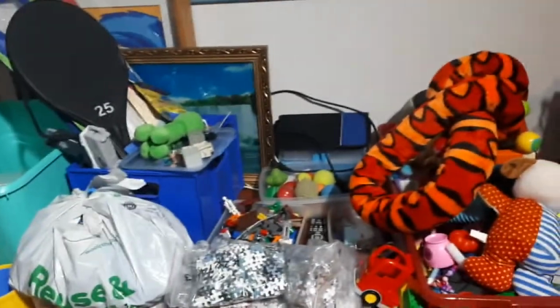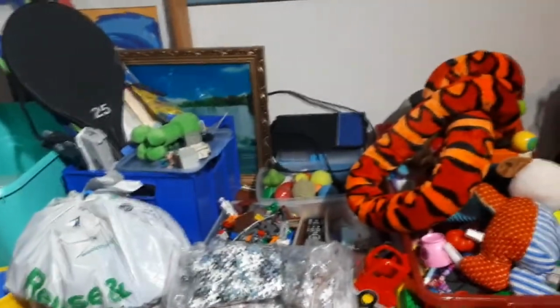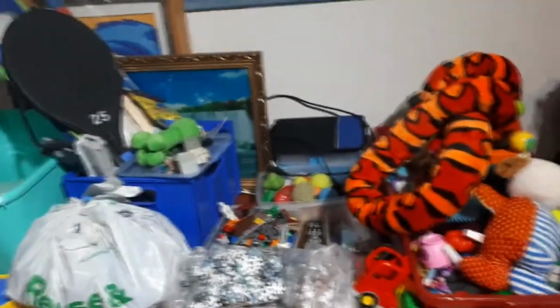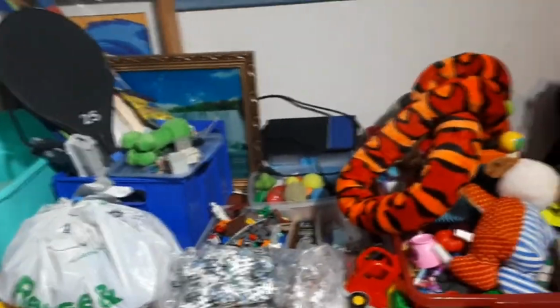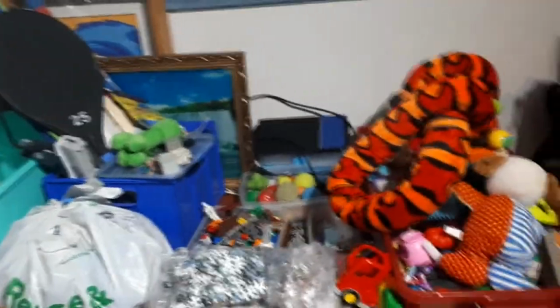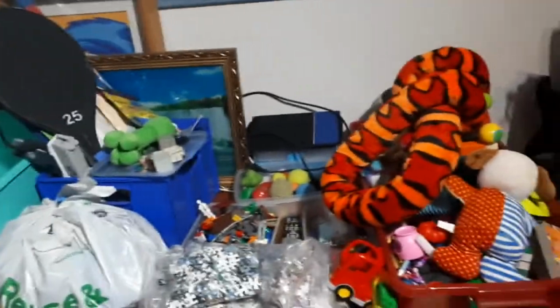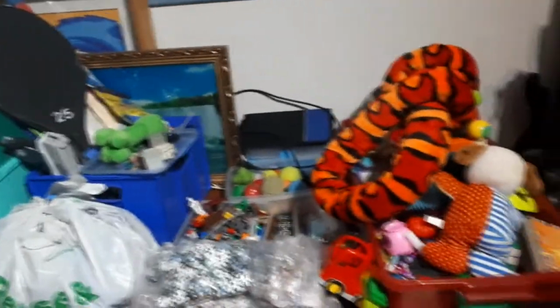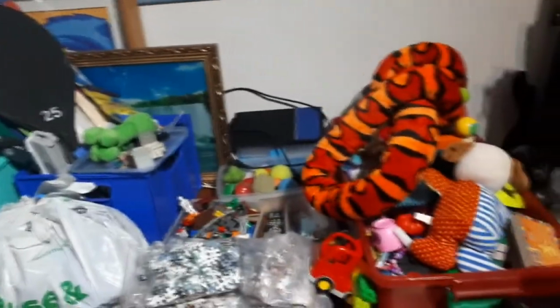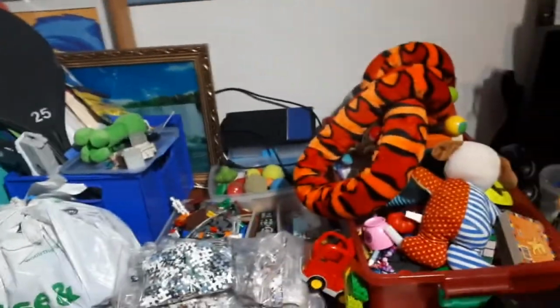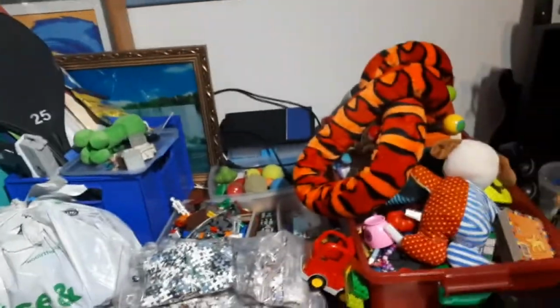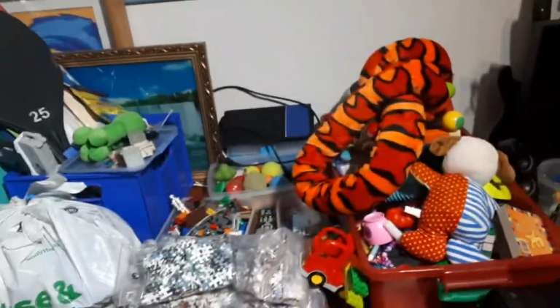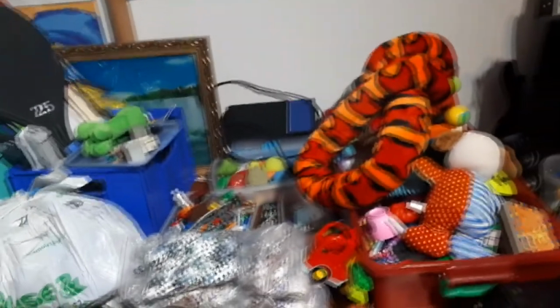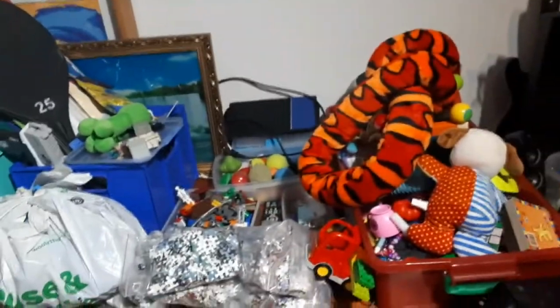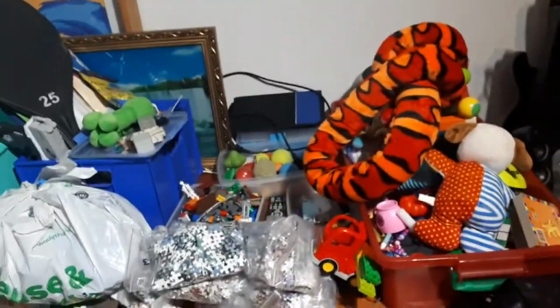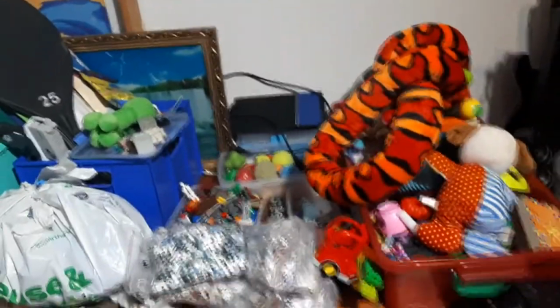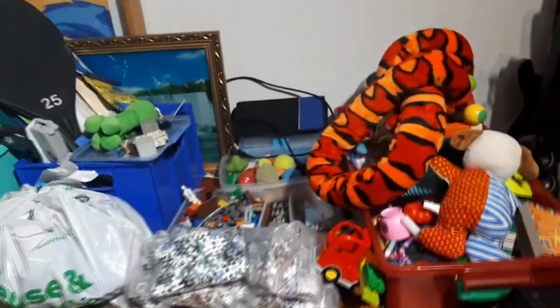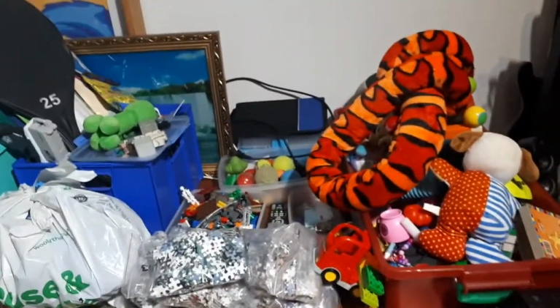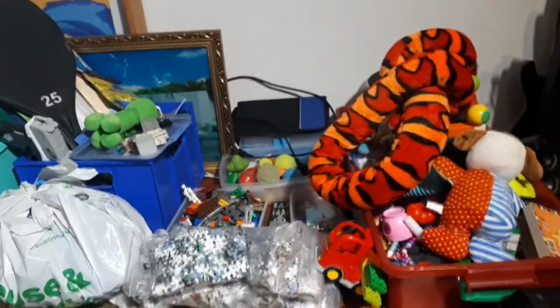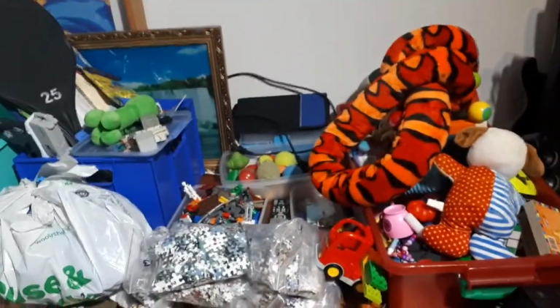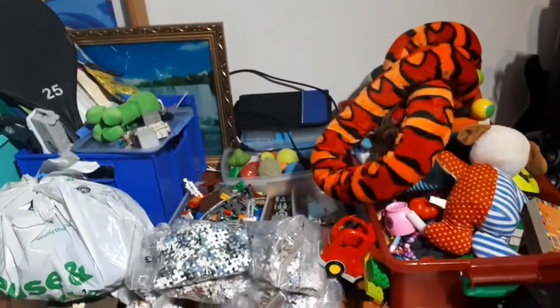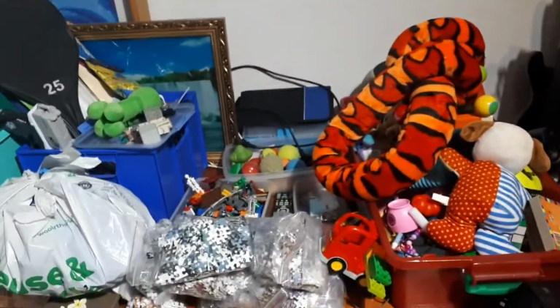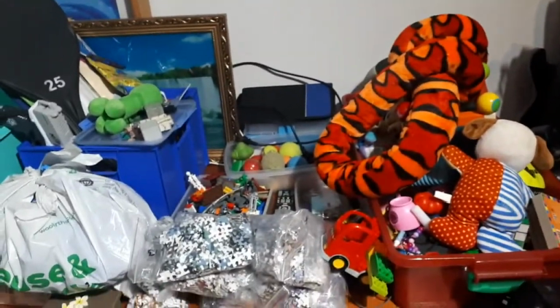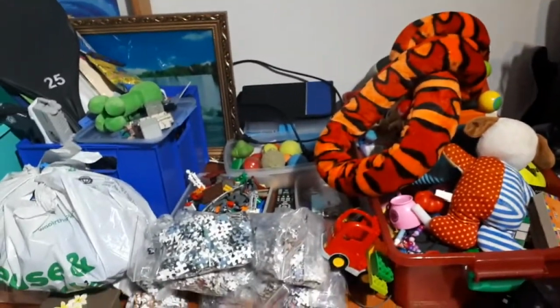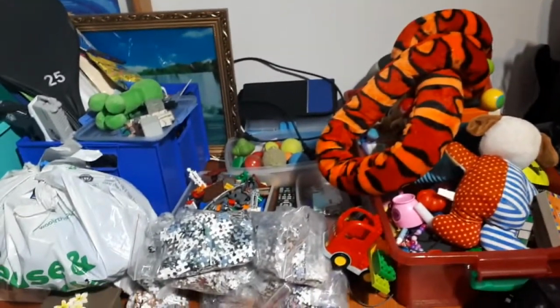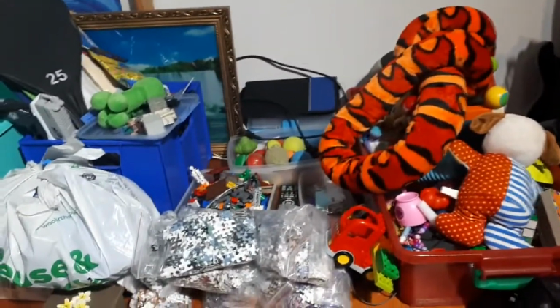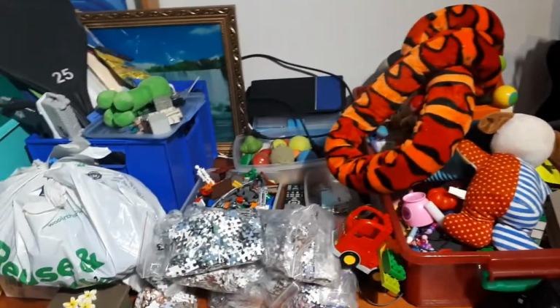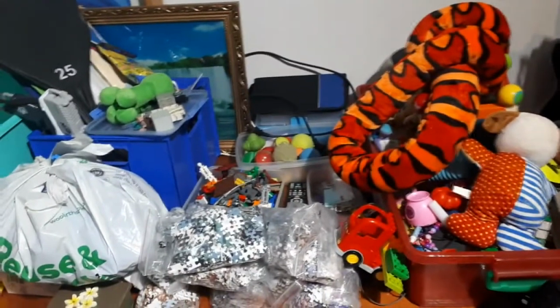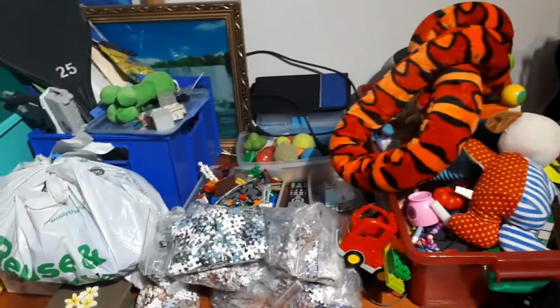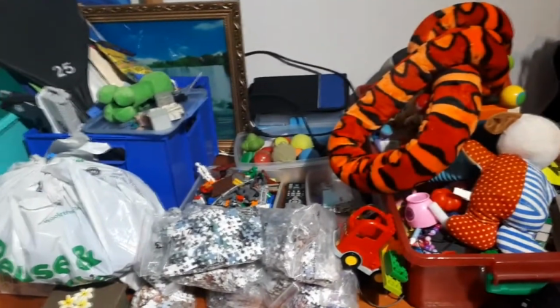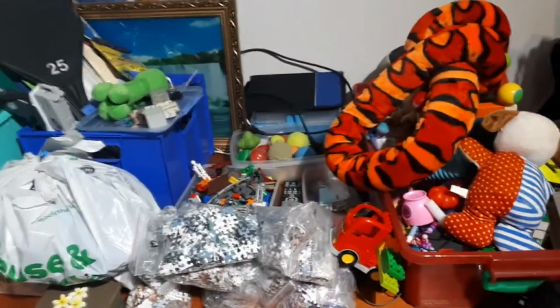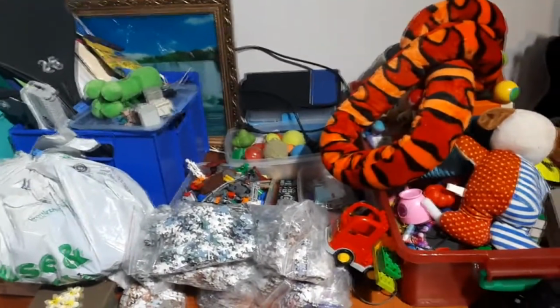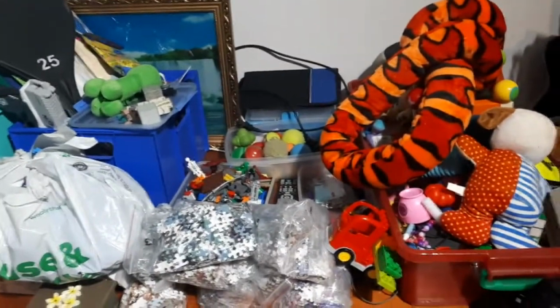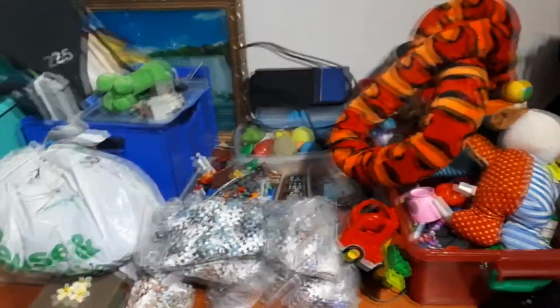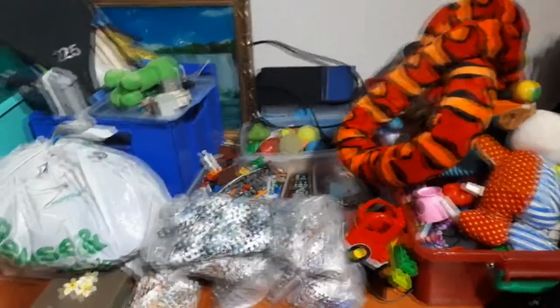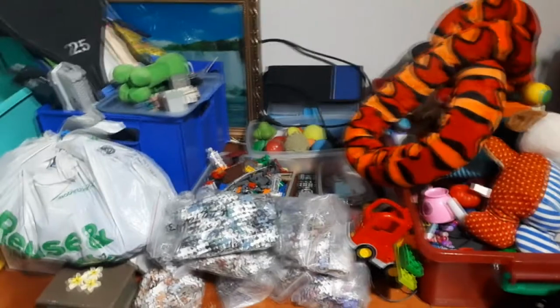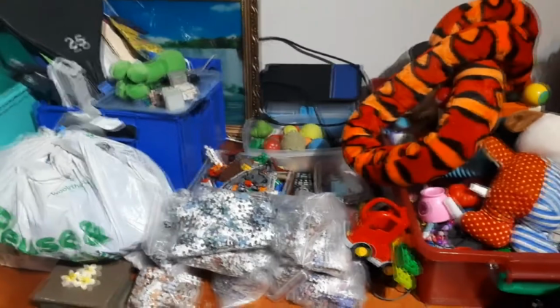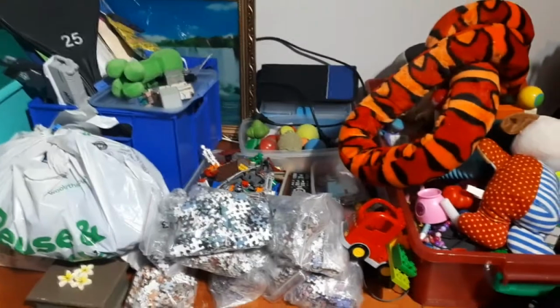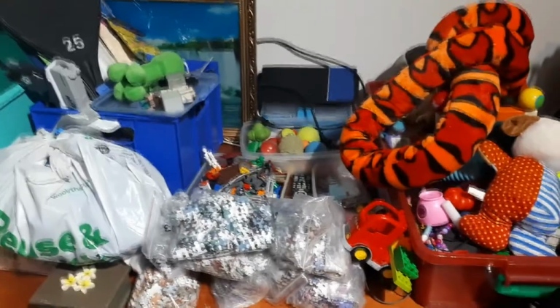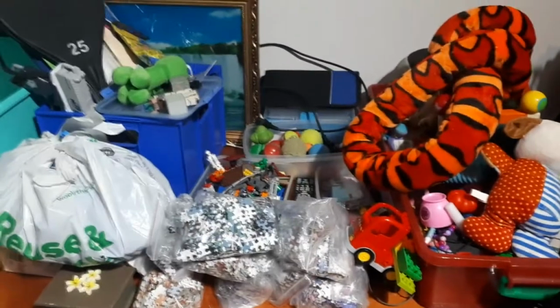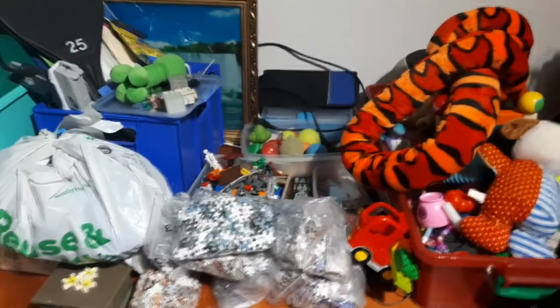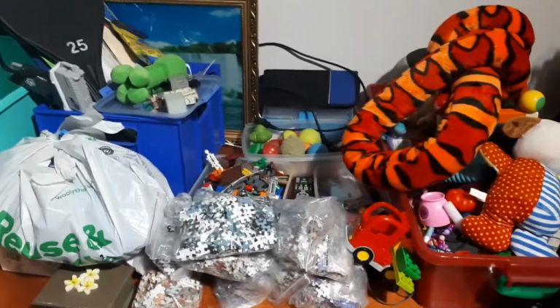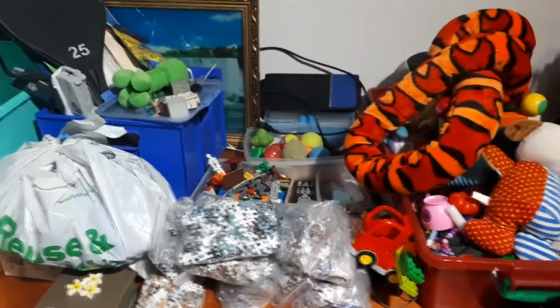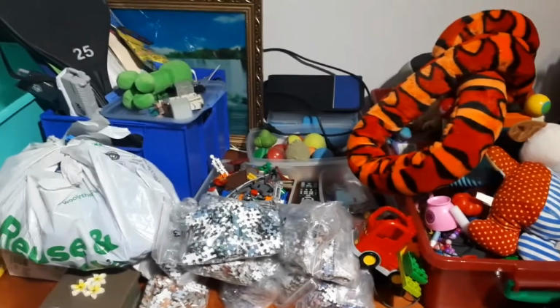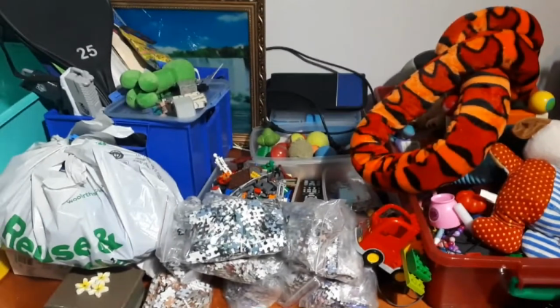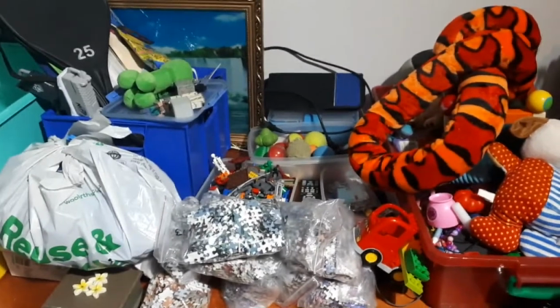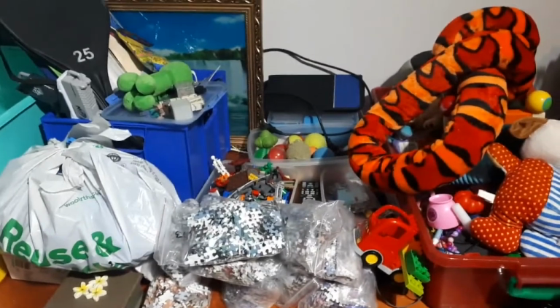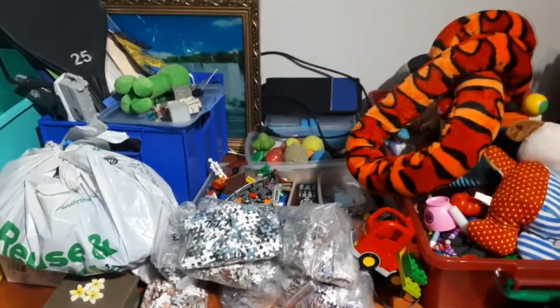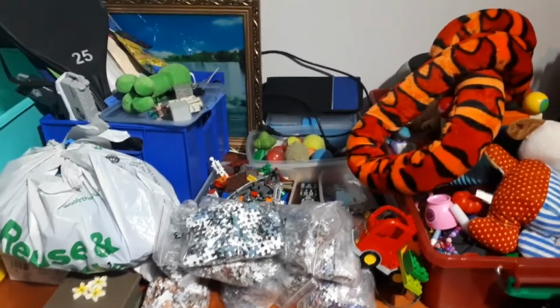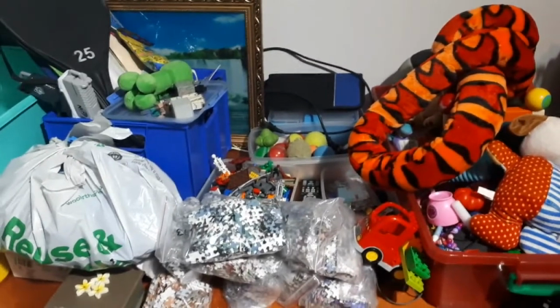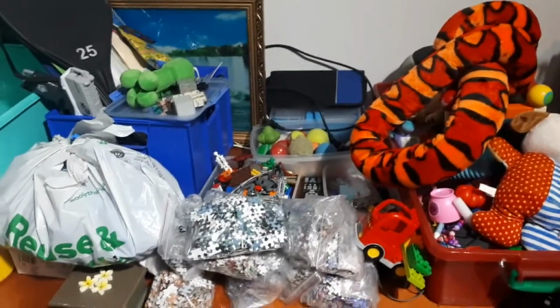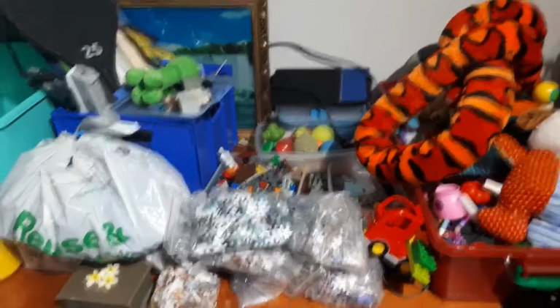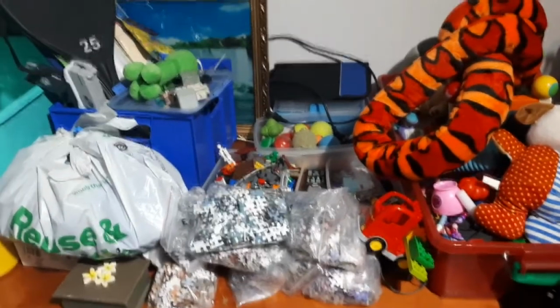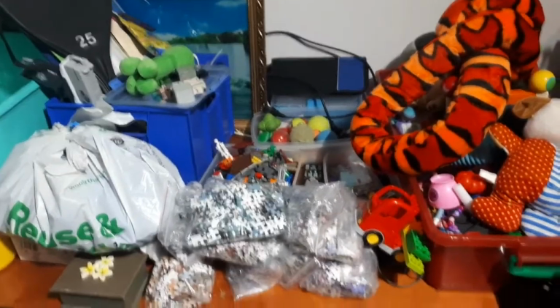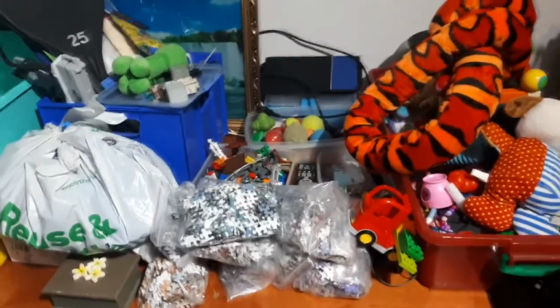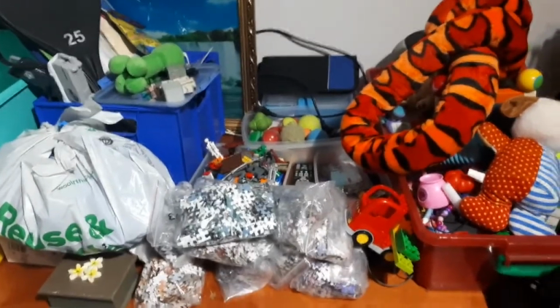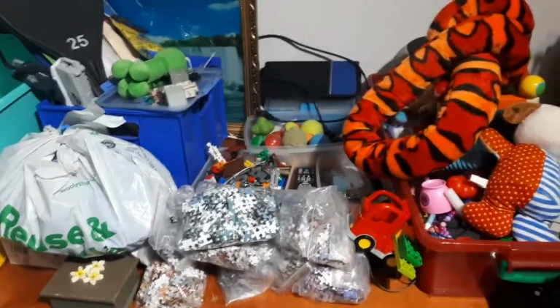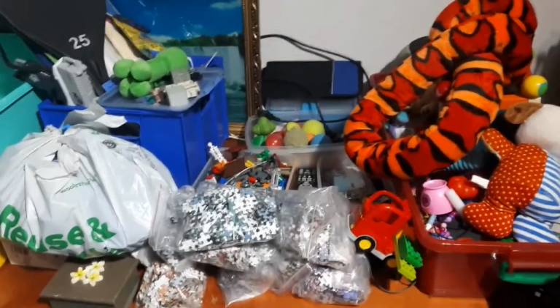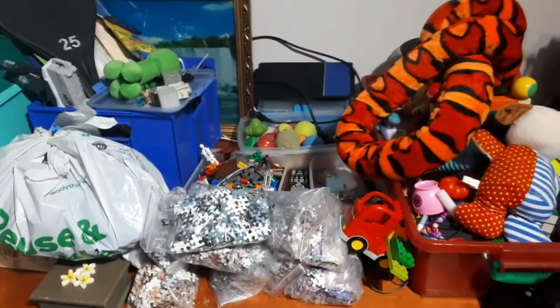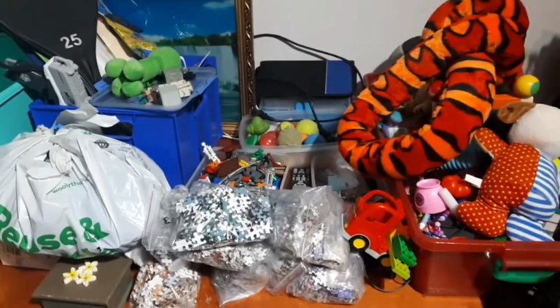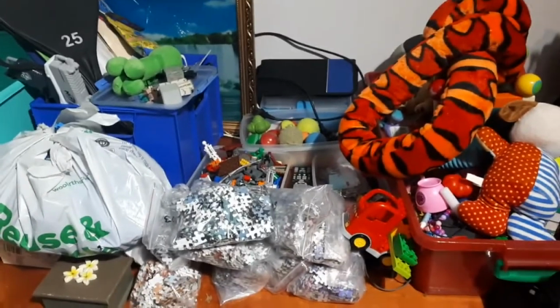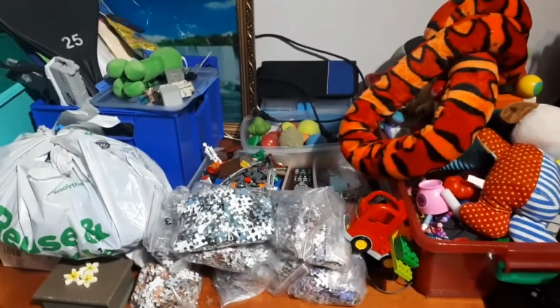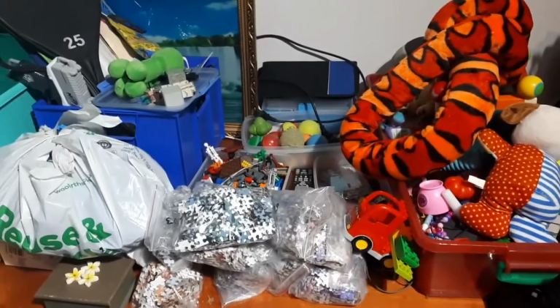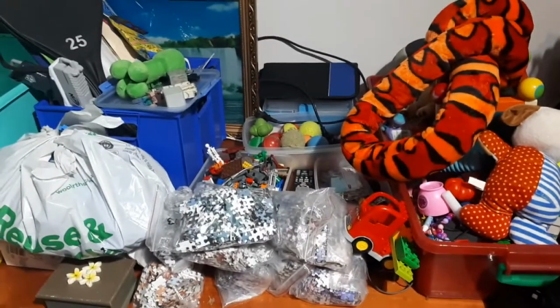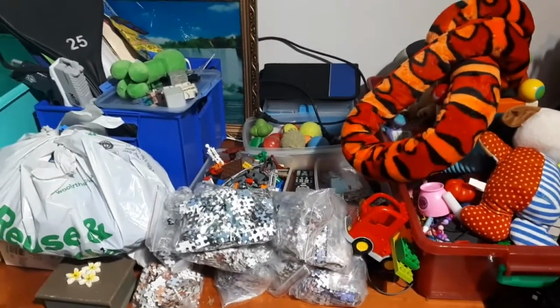There we go — hard rubbish day seven. Now I've got to go to bed, get ready for day eight. See ya!